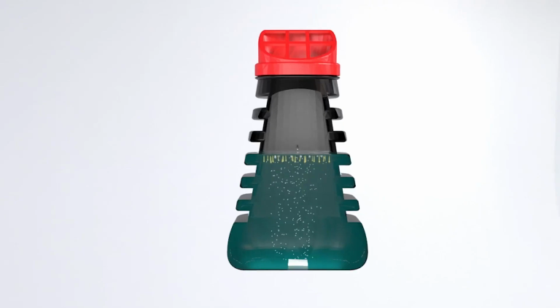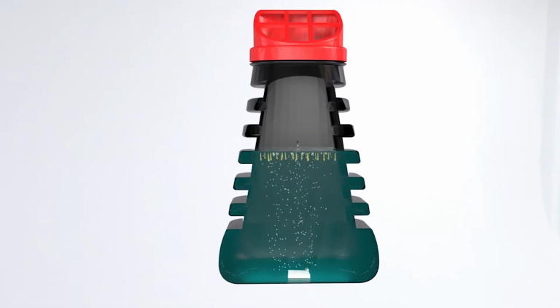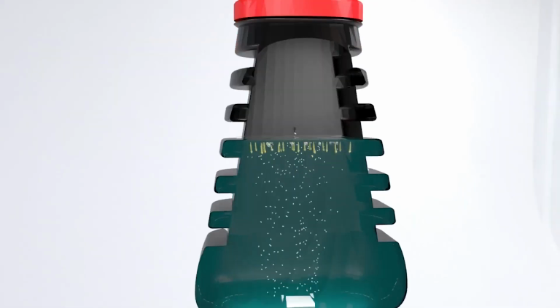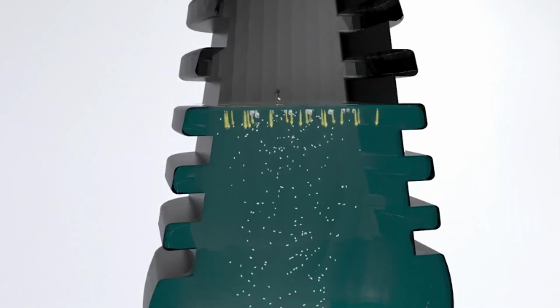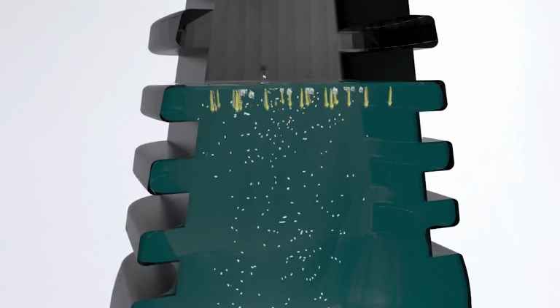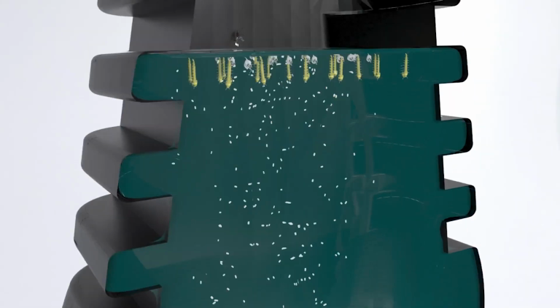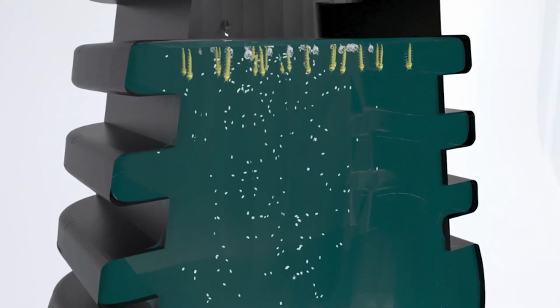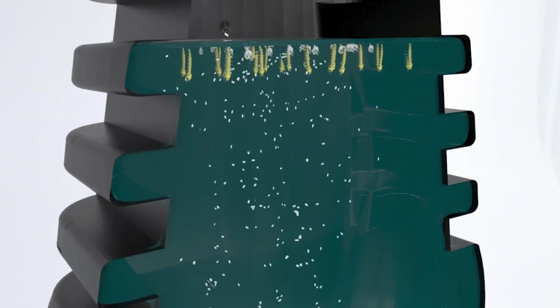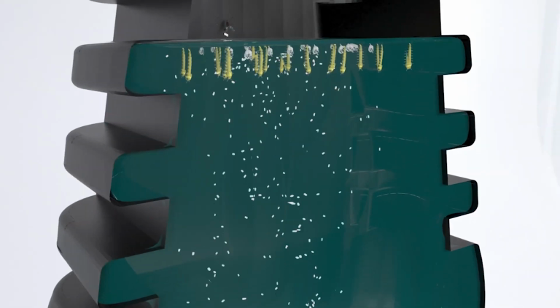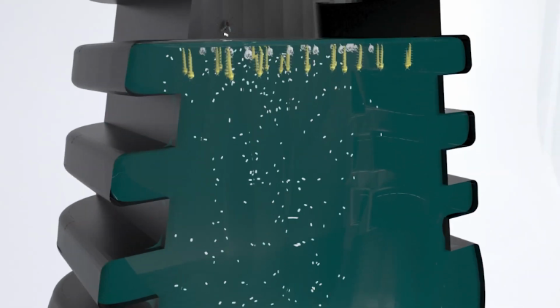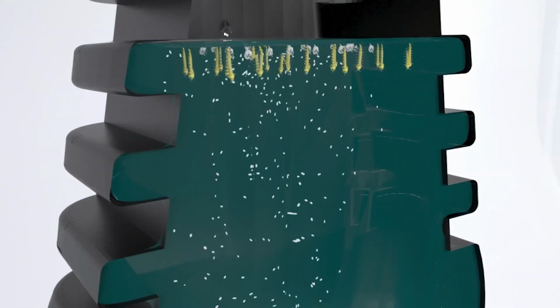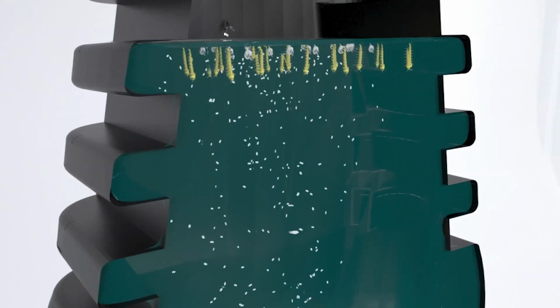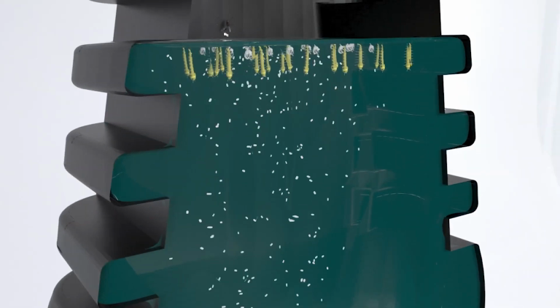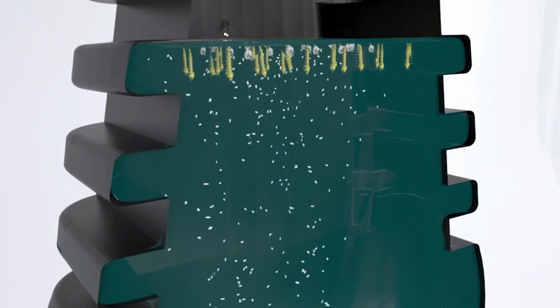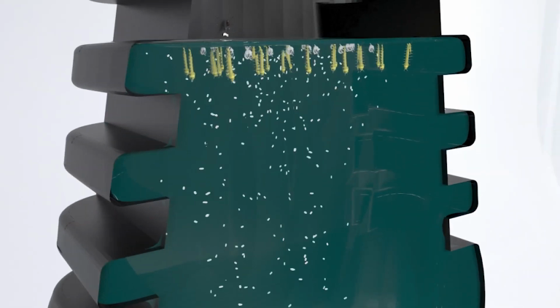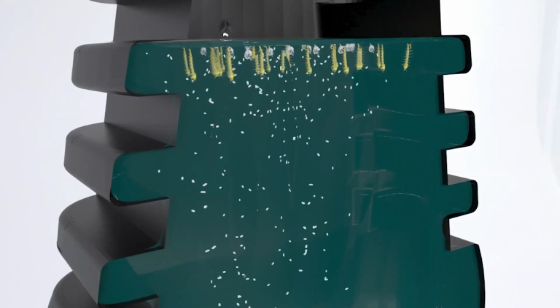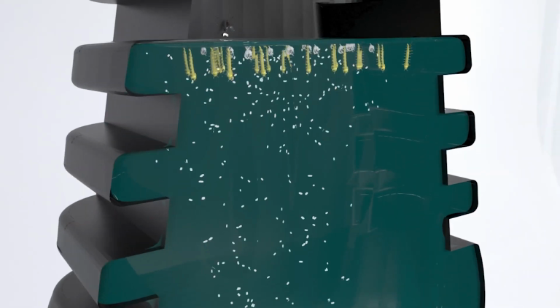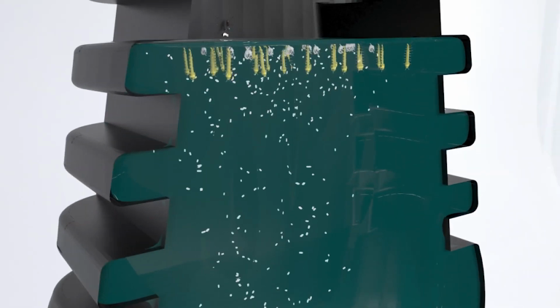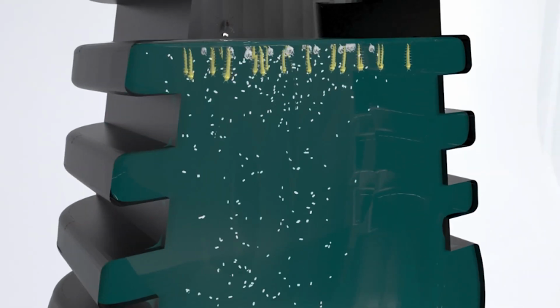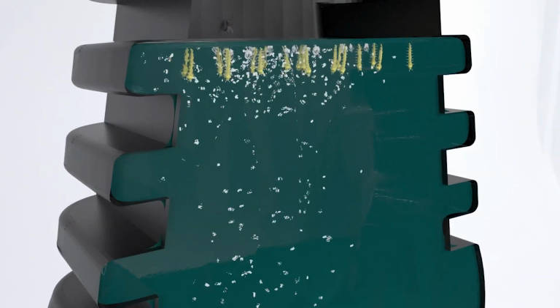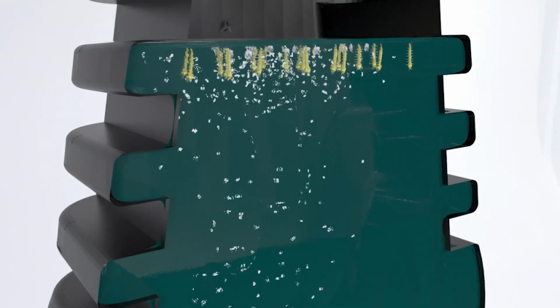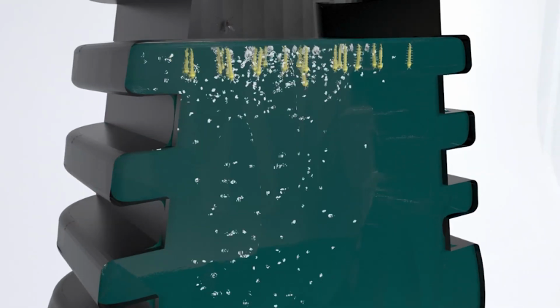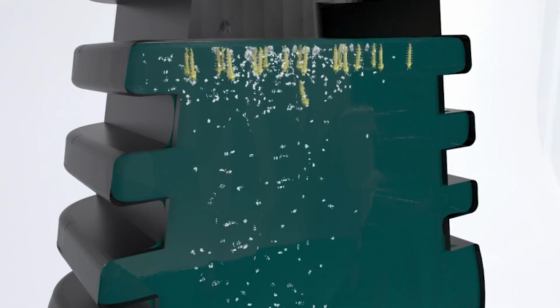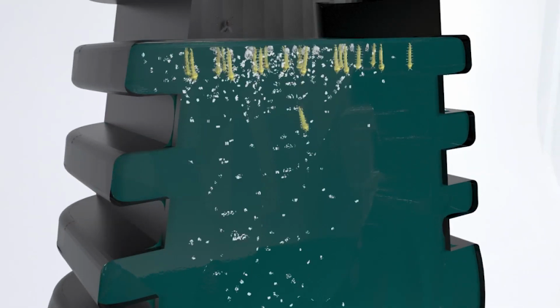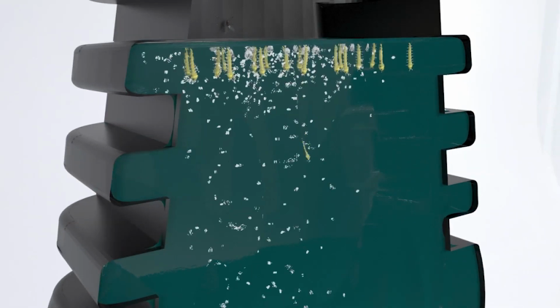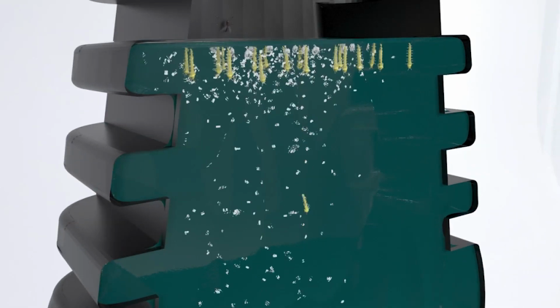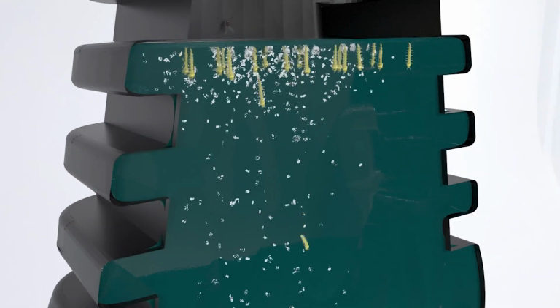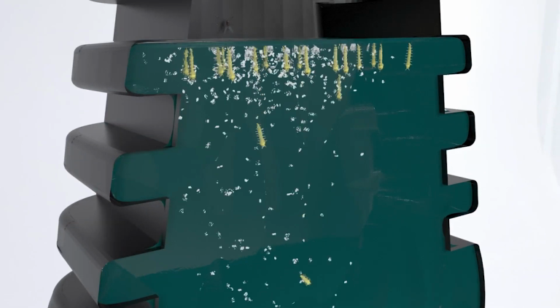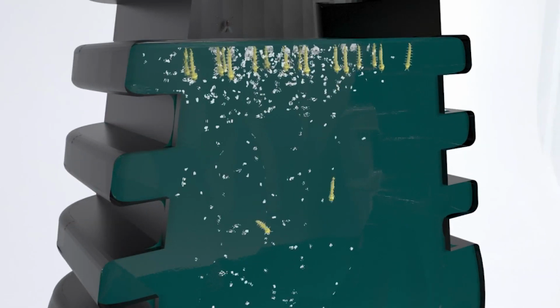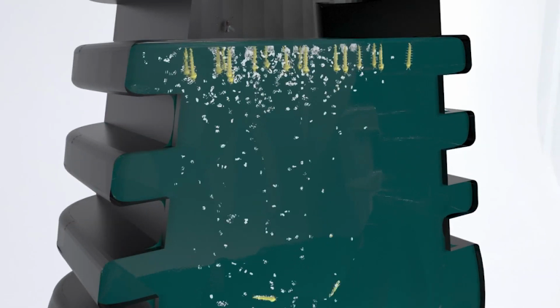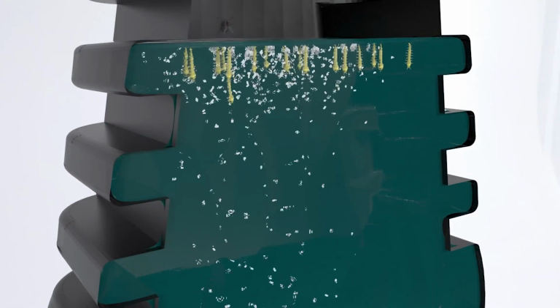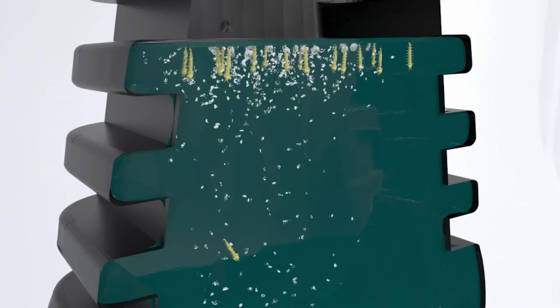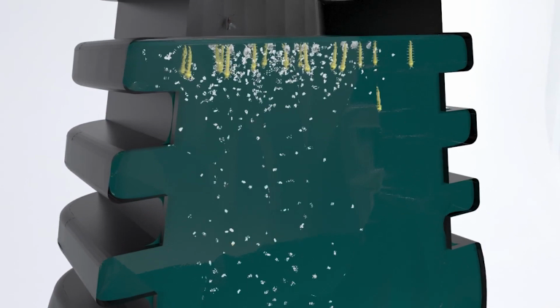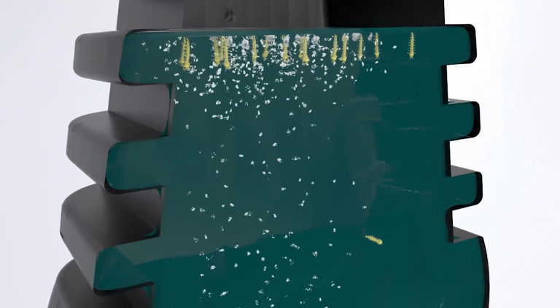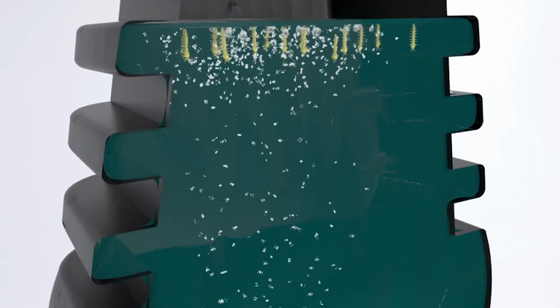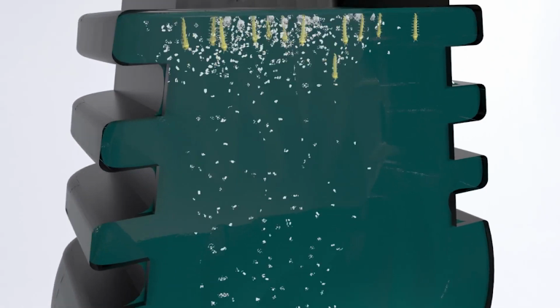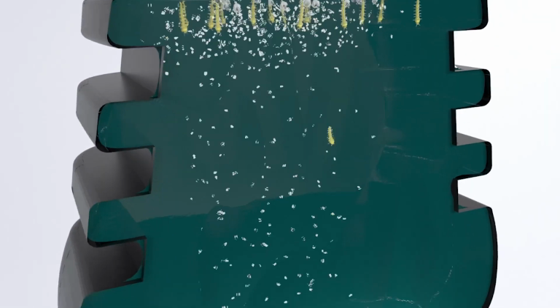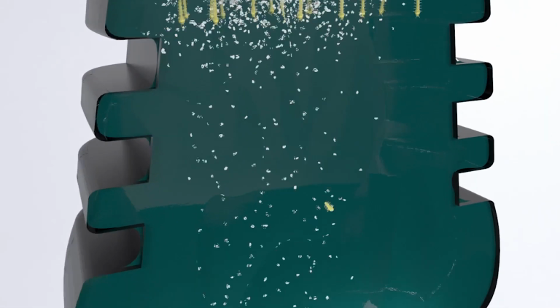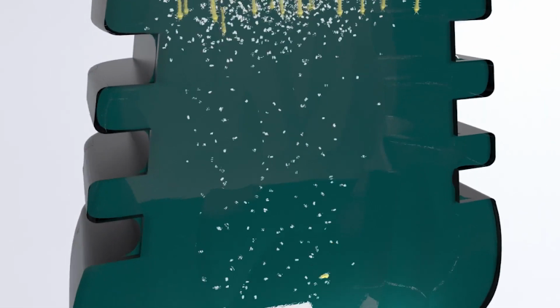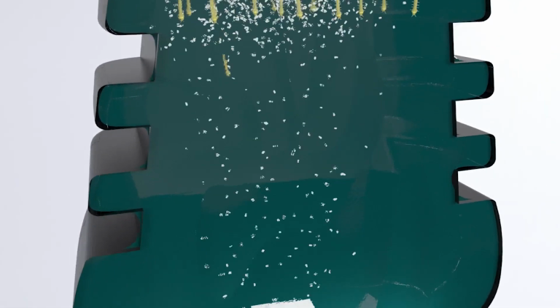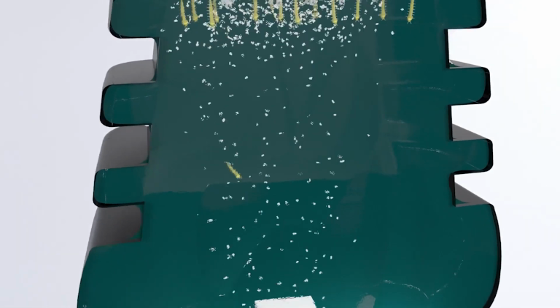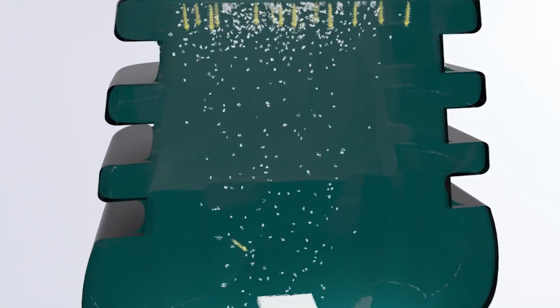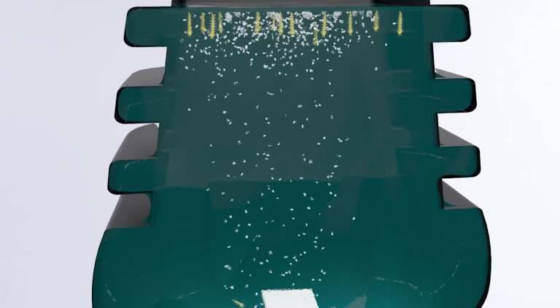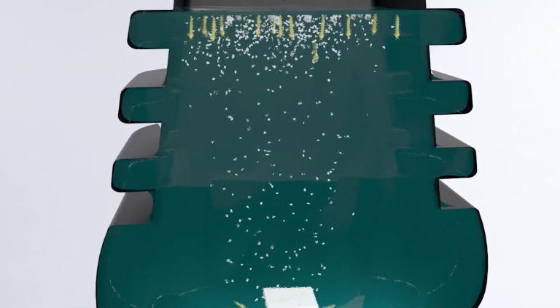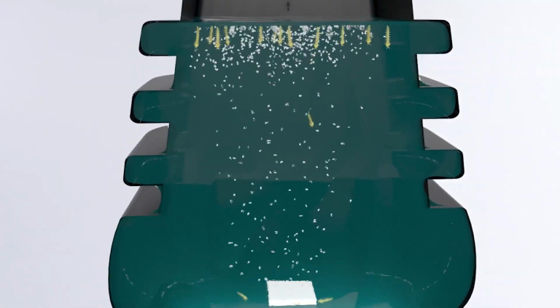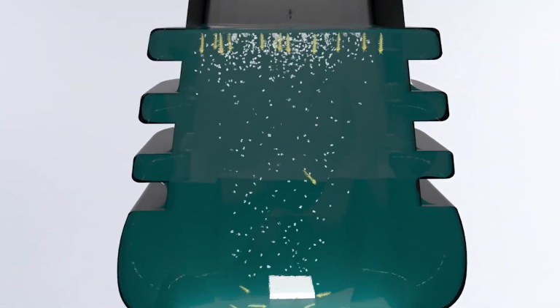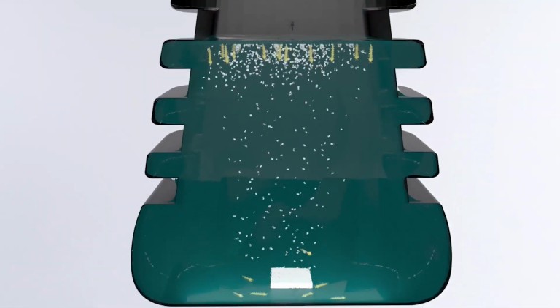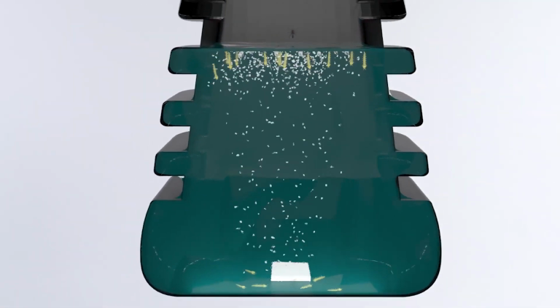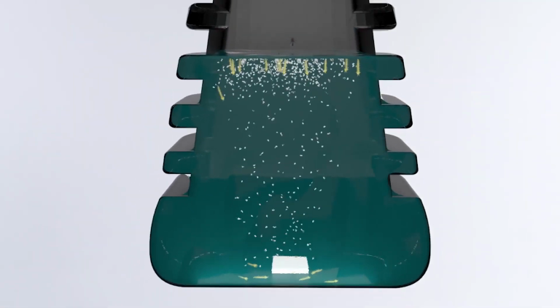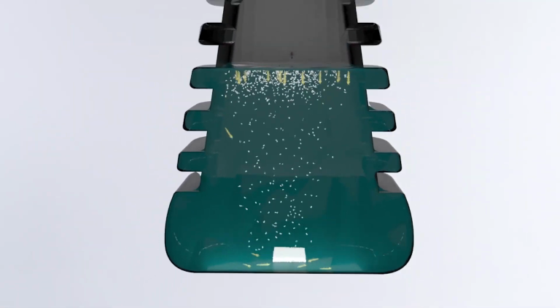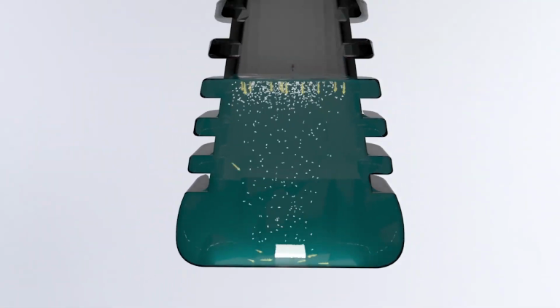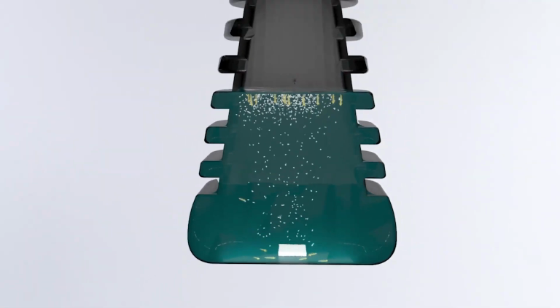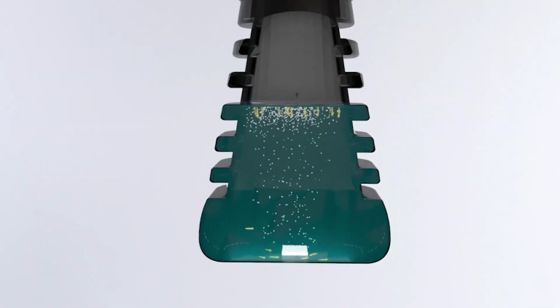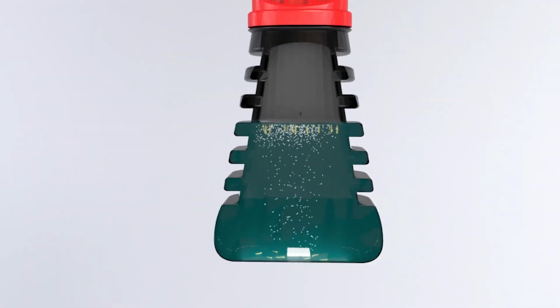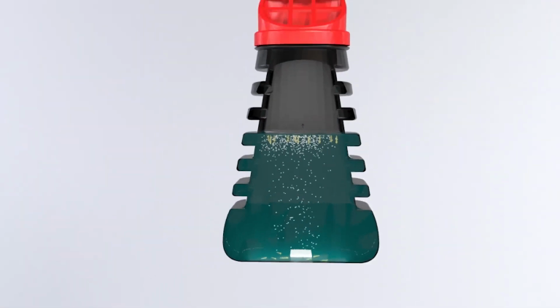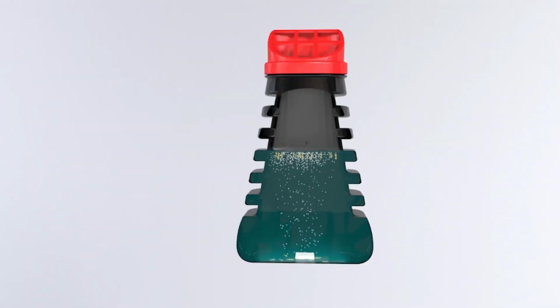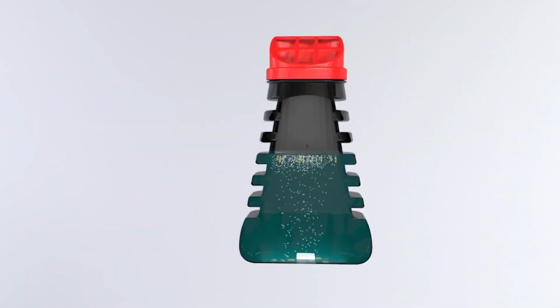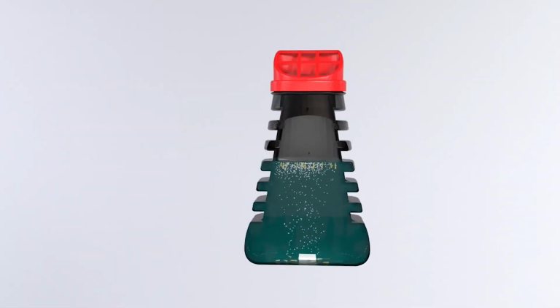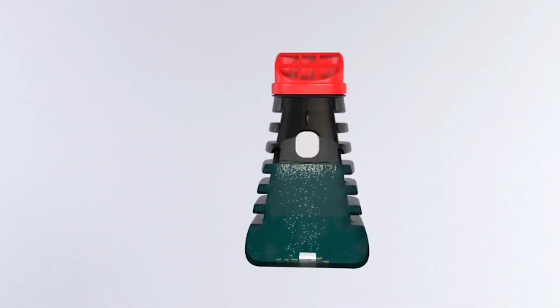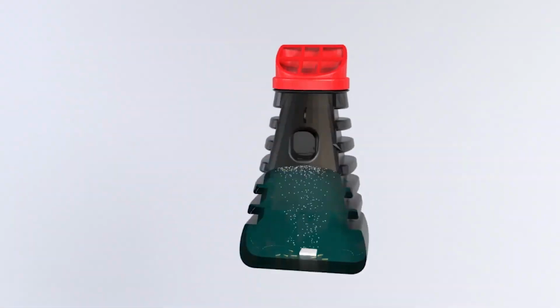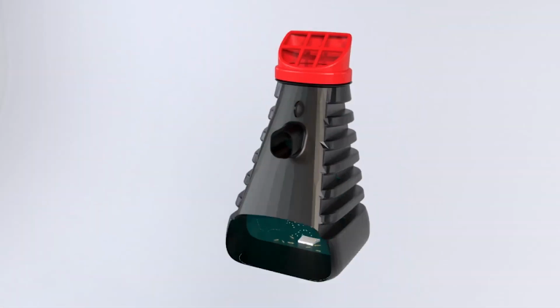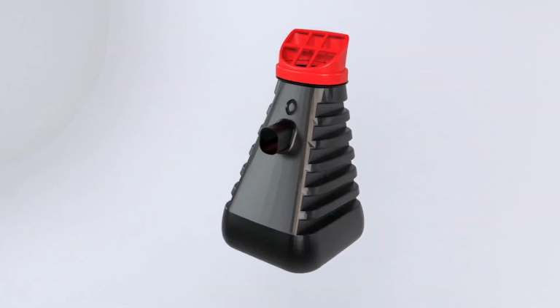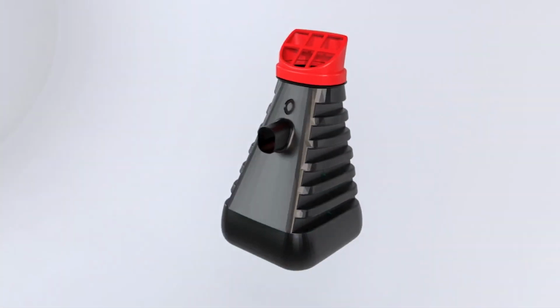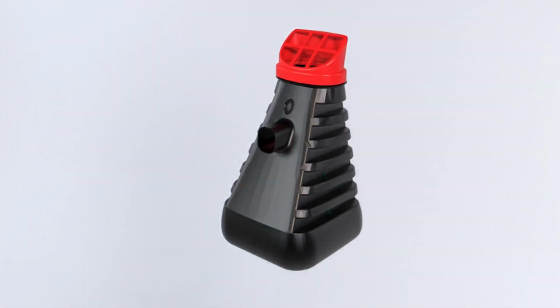The larvae hatch out of their eggs and then they're affected by the larvicide and they can't develop into adults for at least three months.